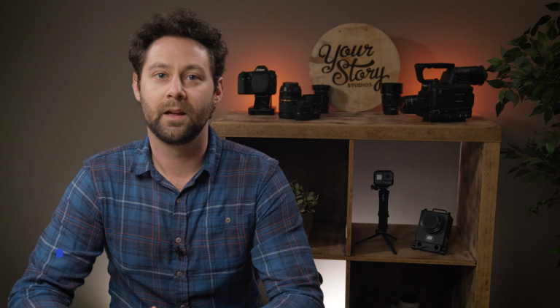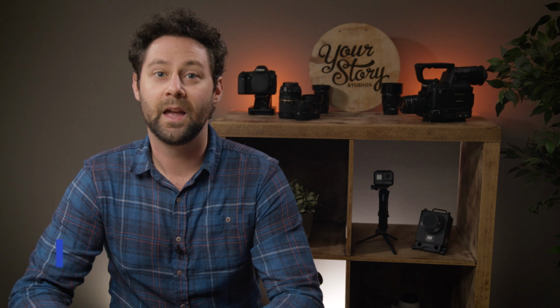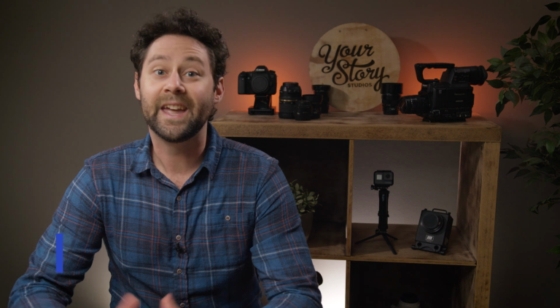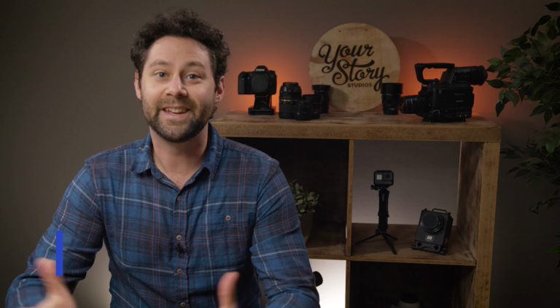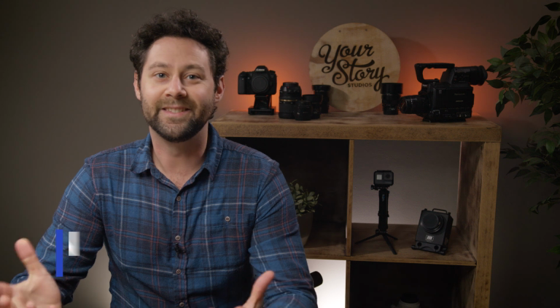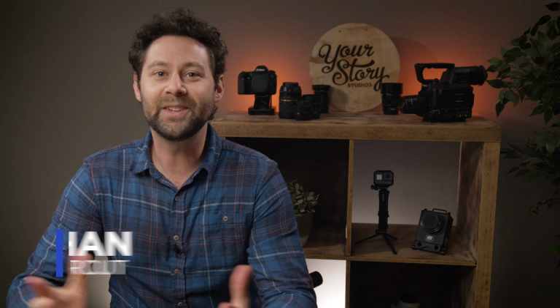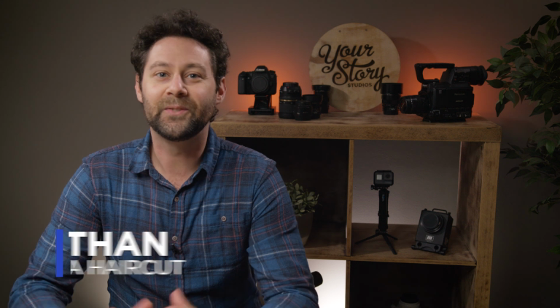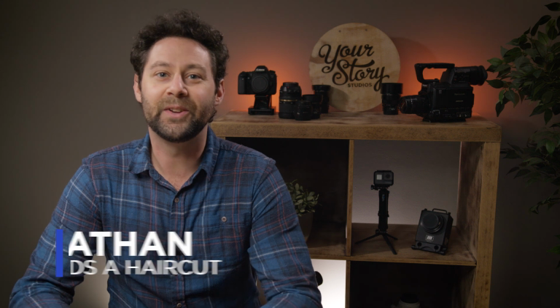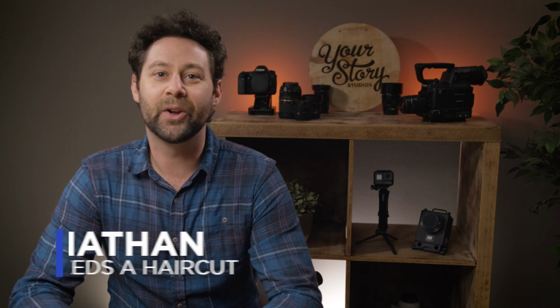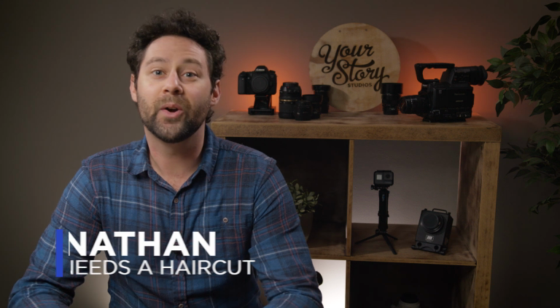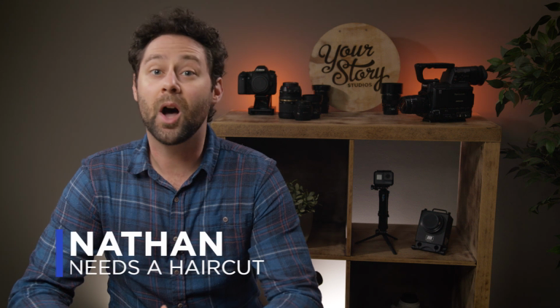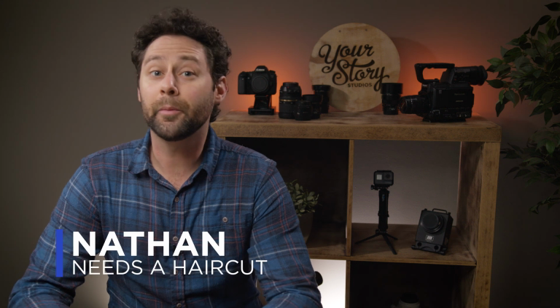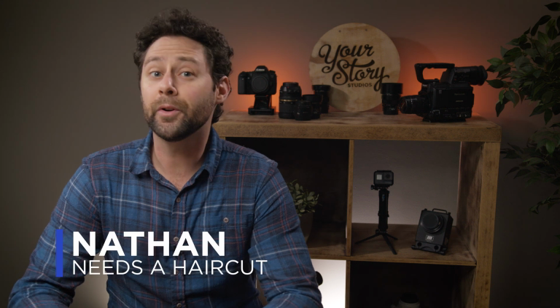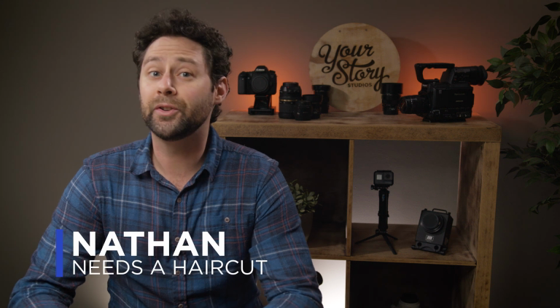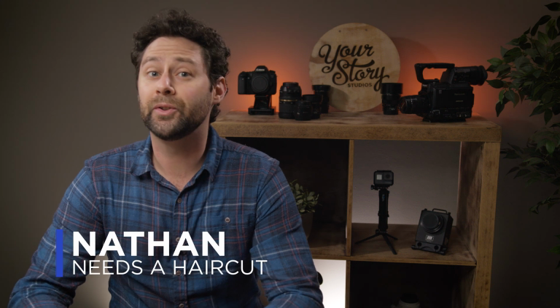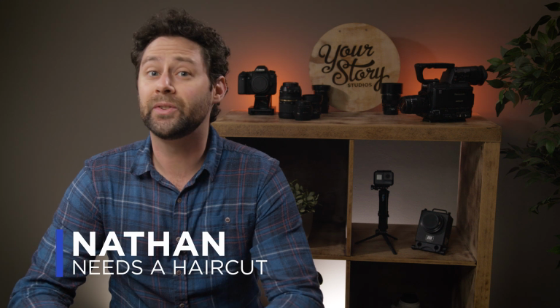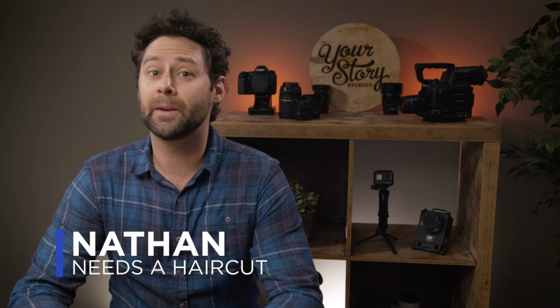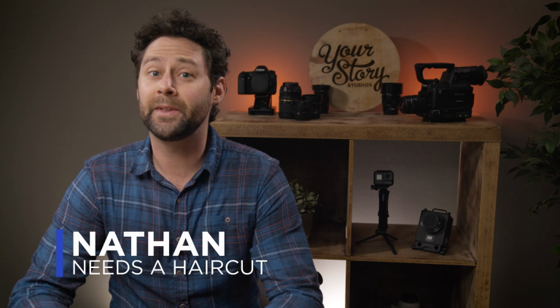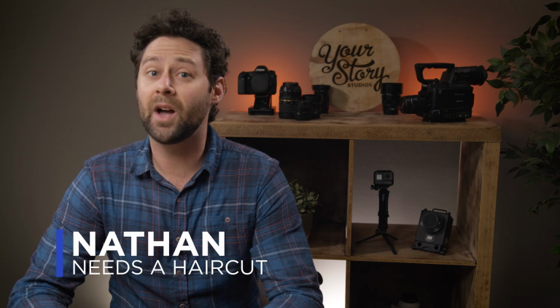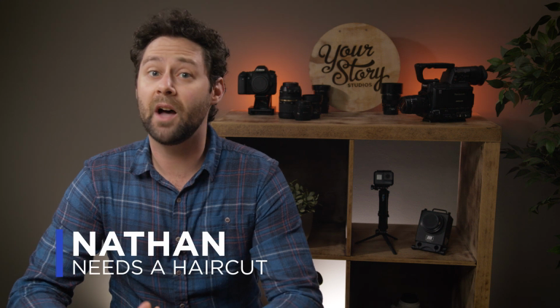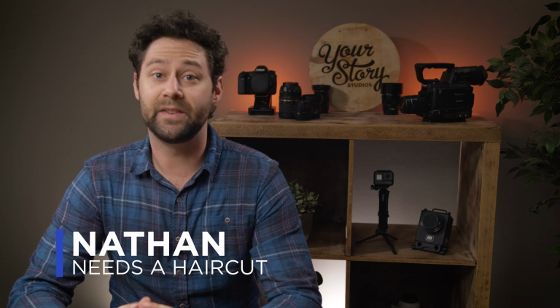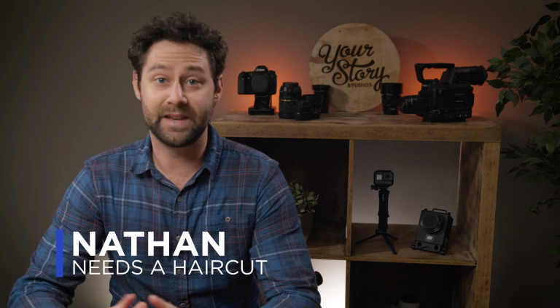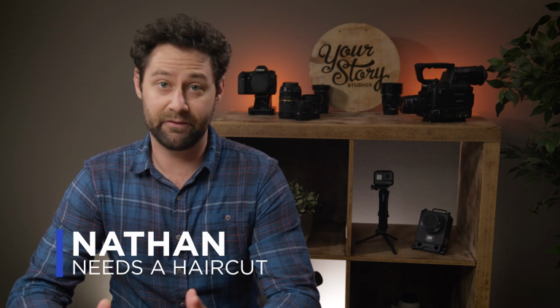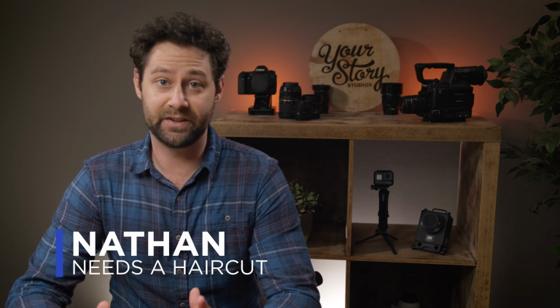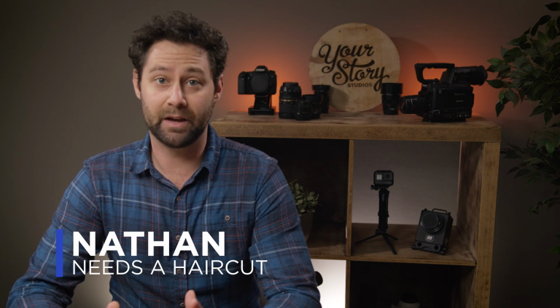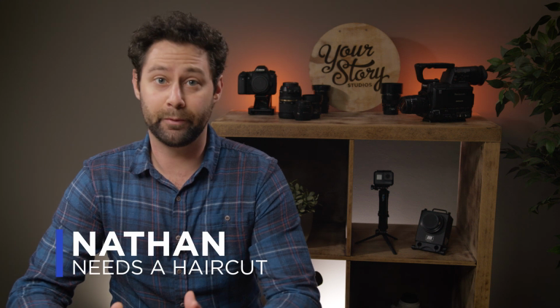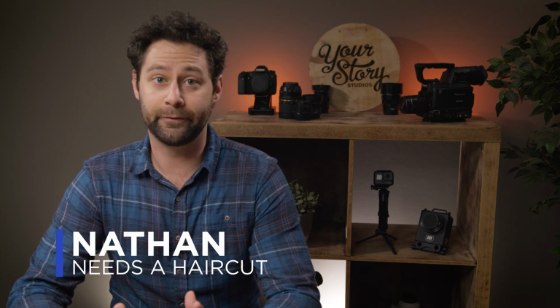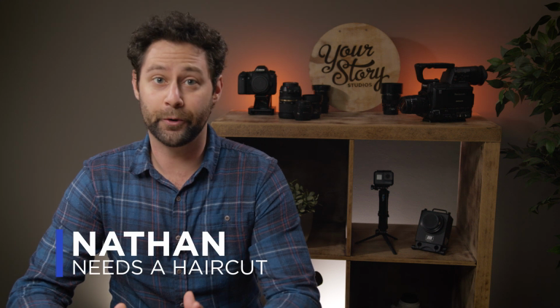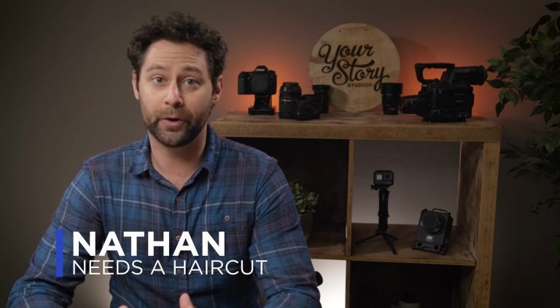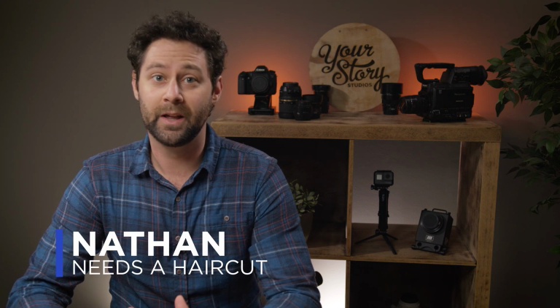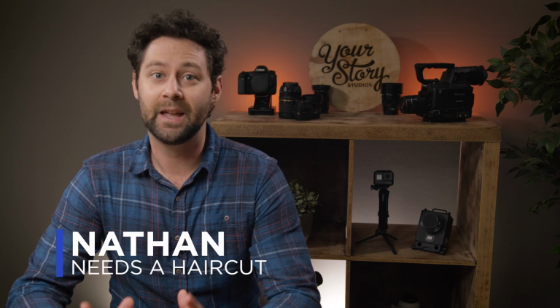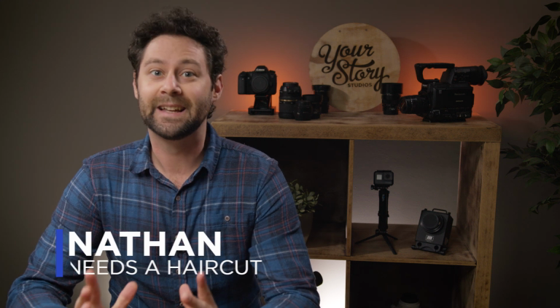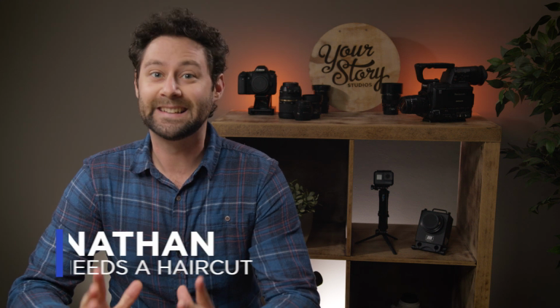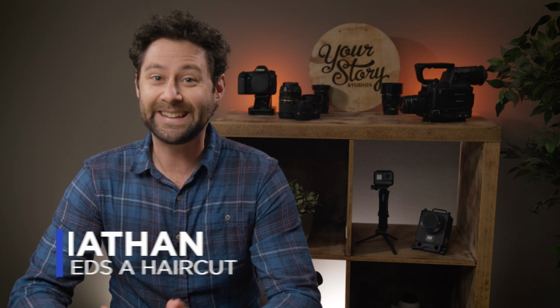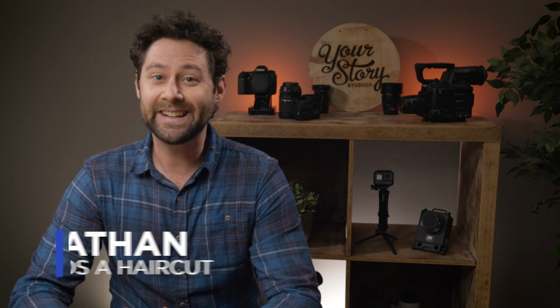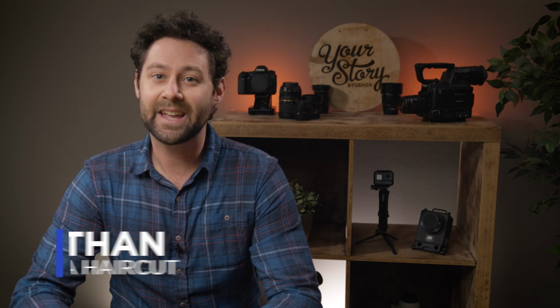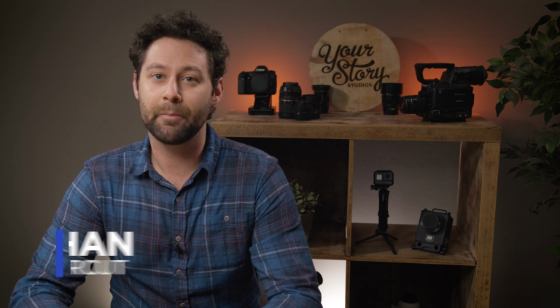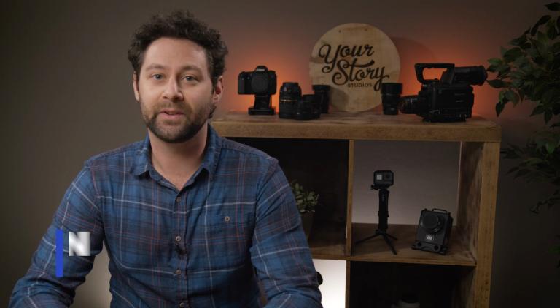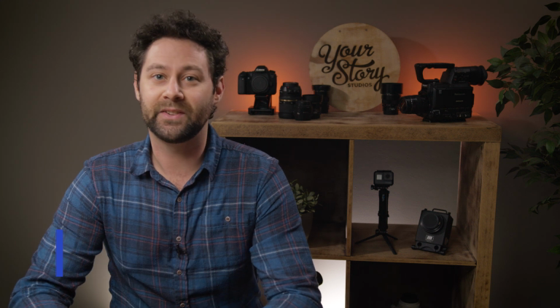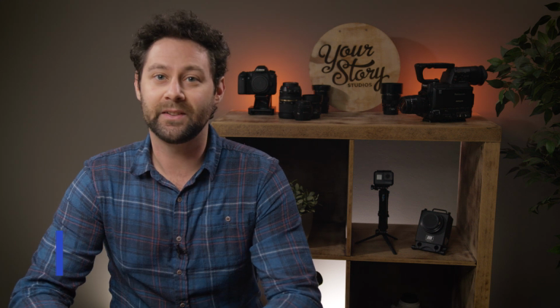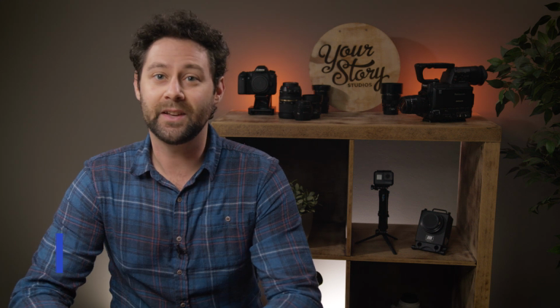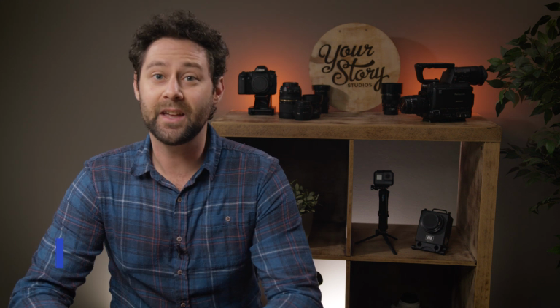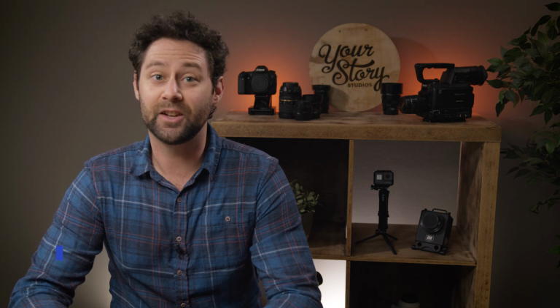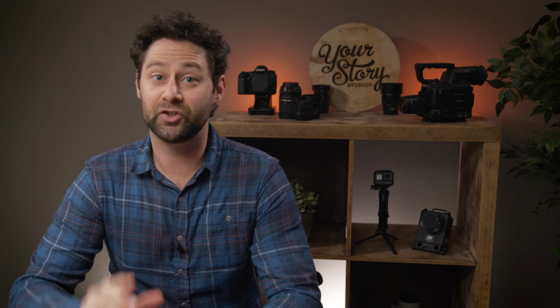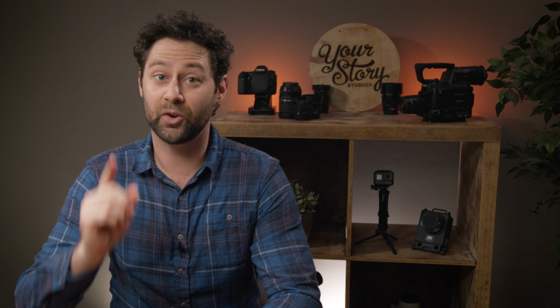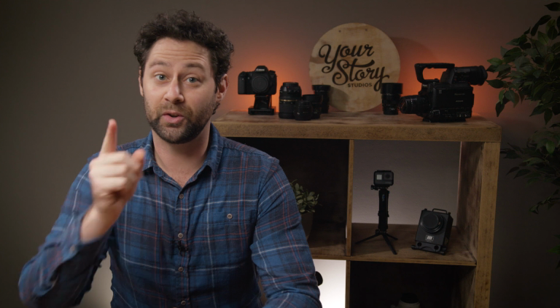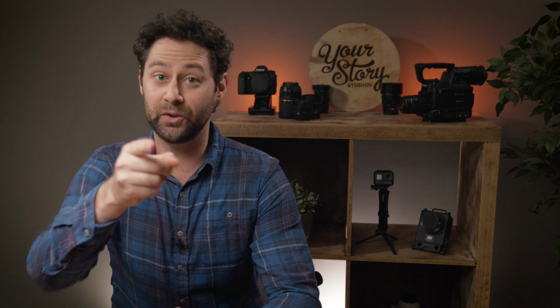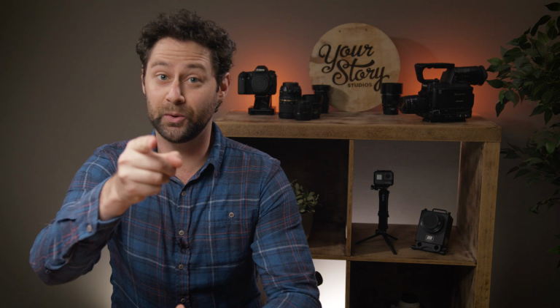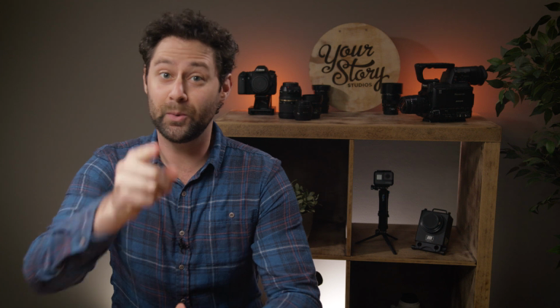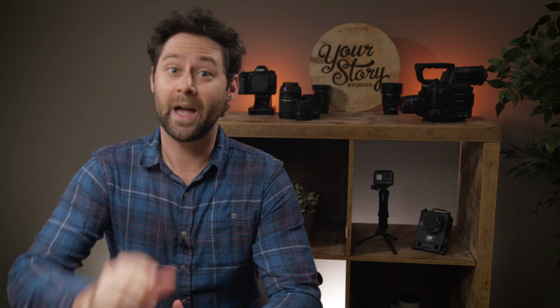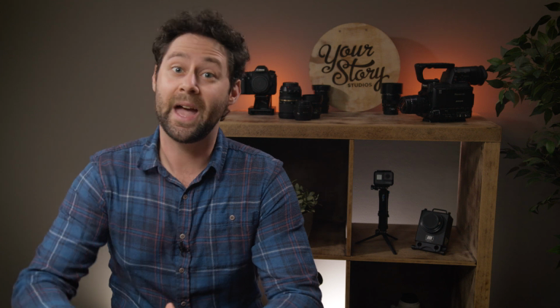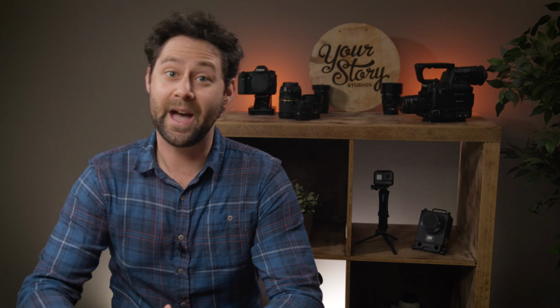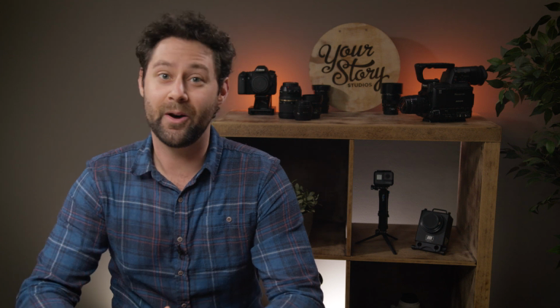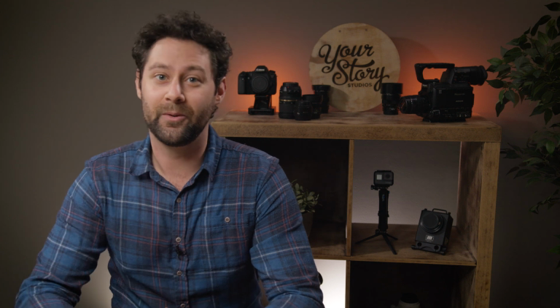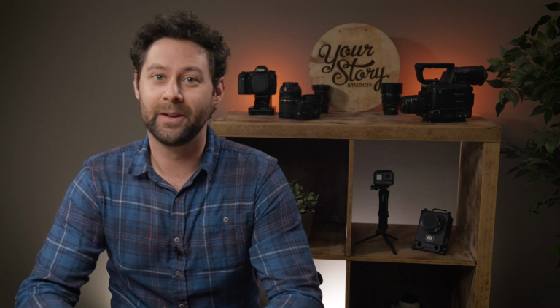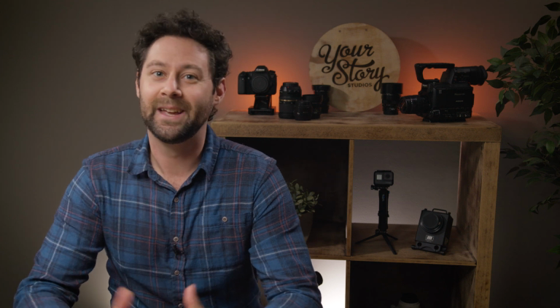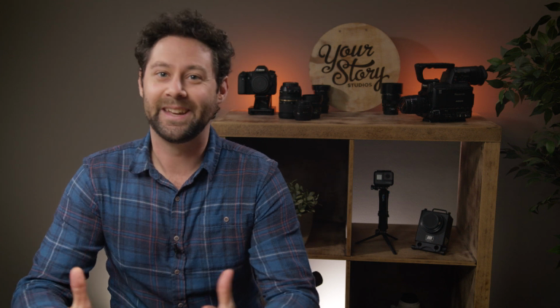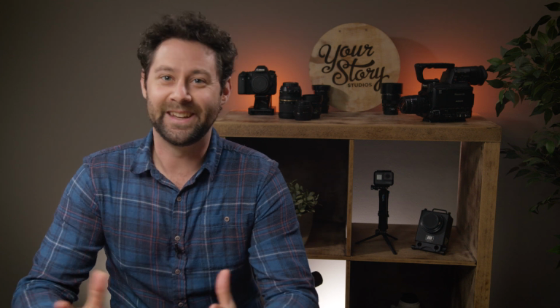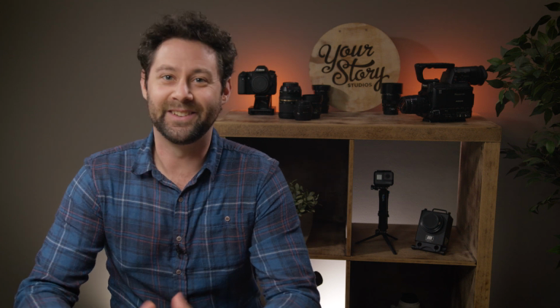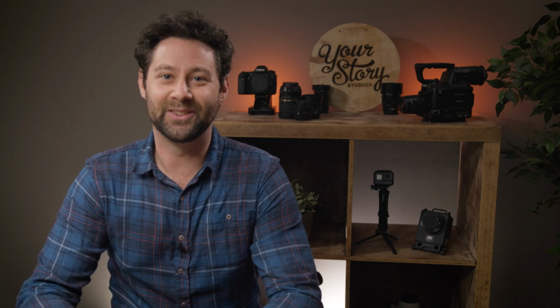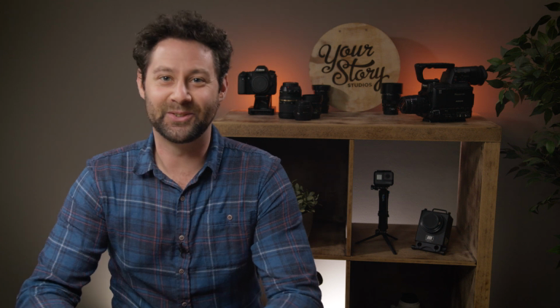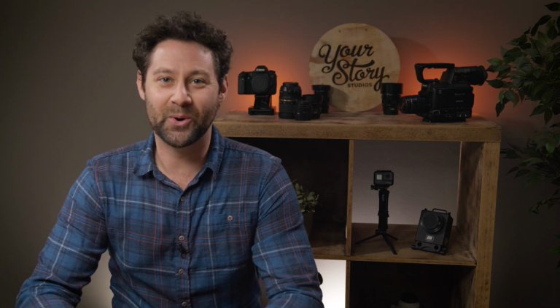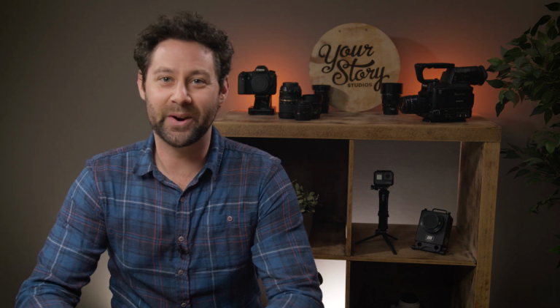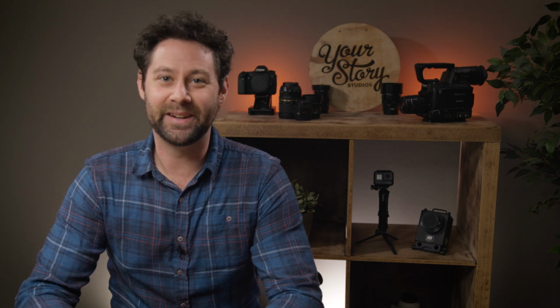In this video I'm going to do something I've never done before: clean a camera sensor and show you how. Here's the story.